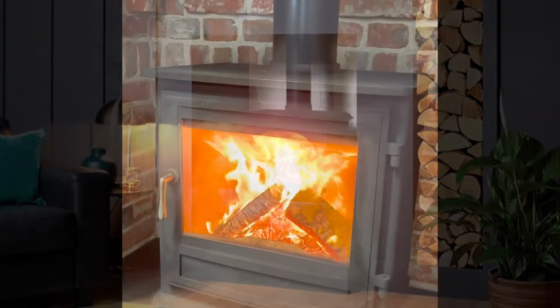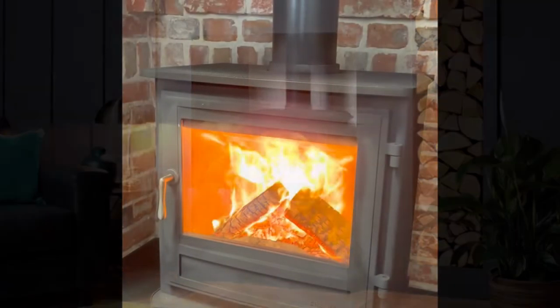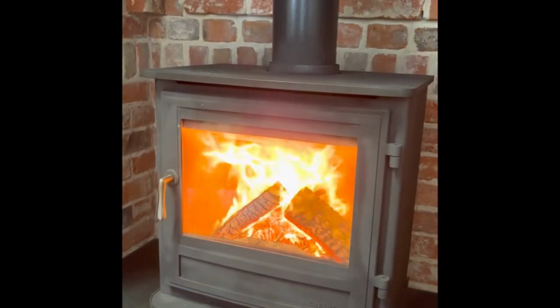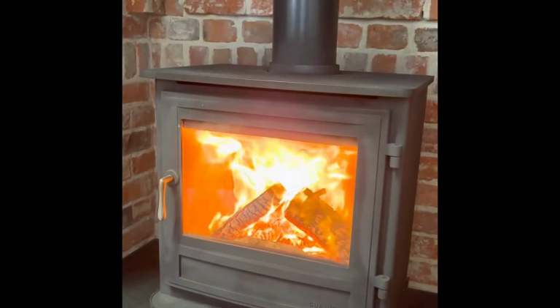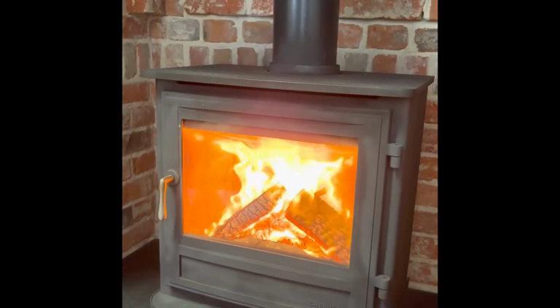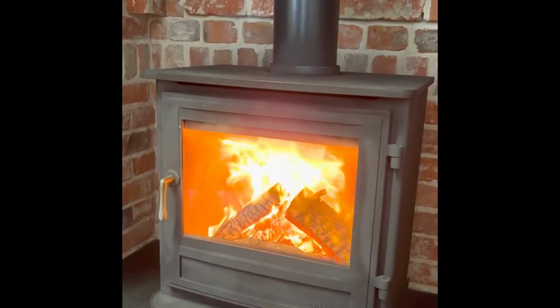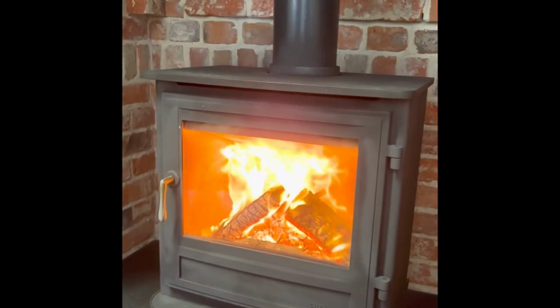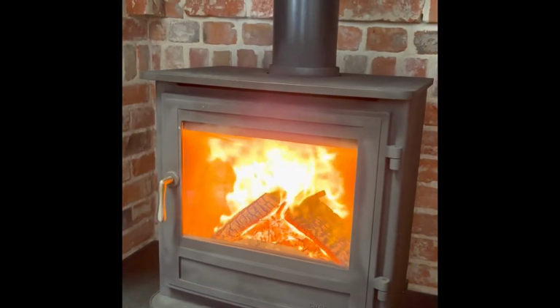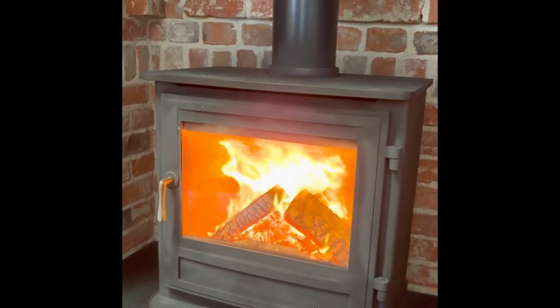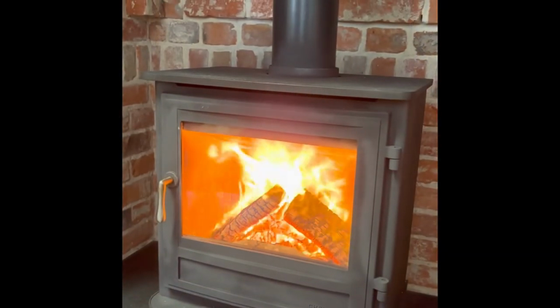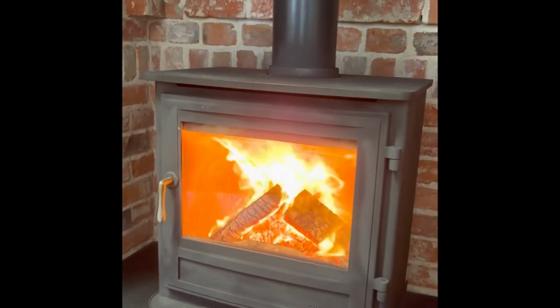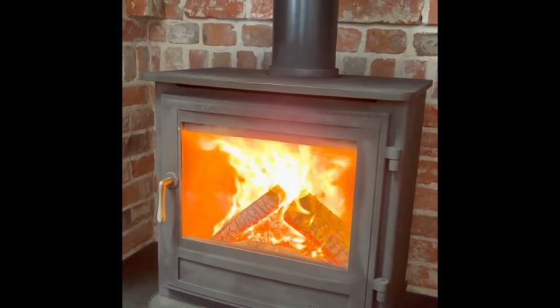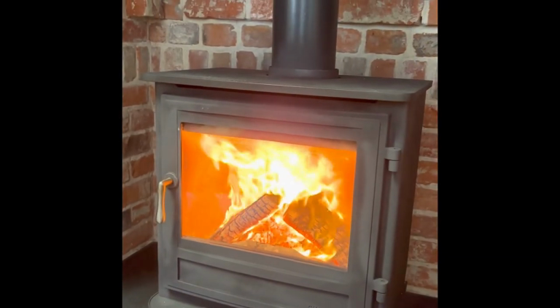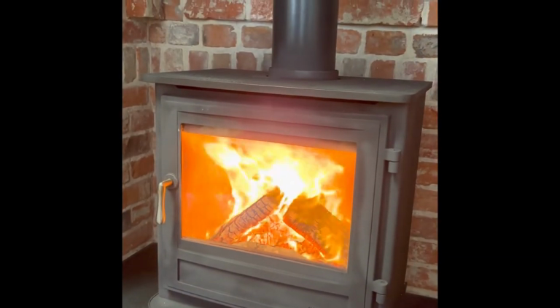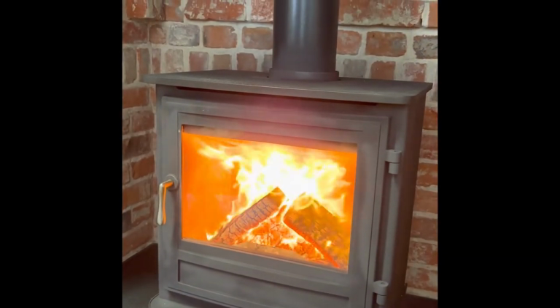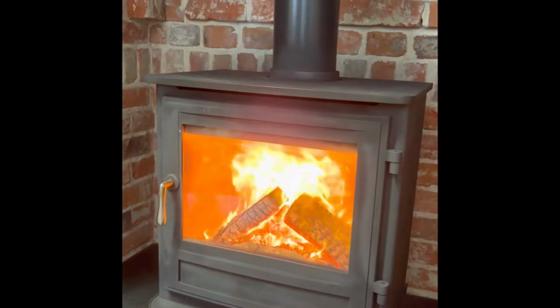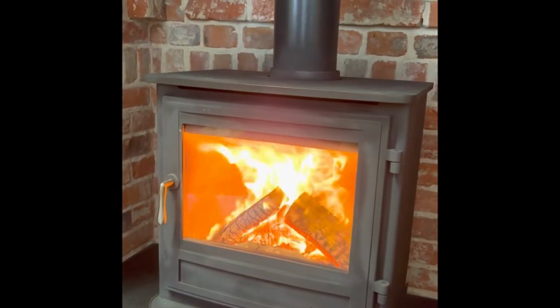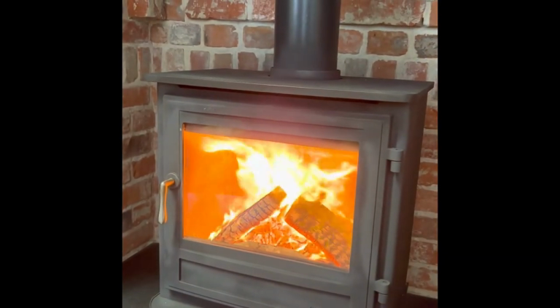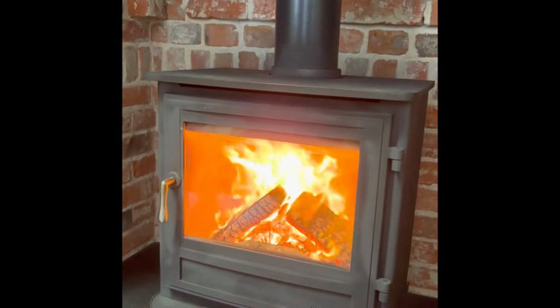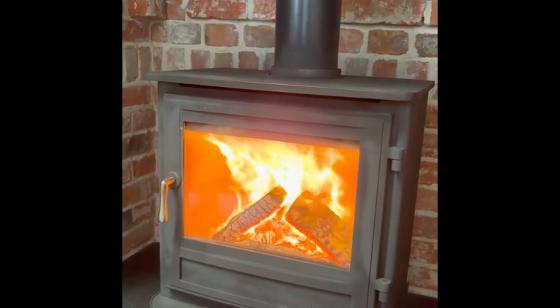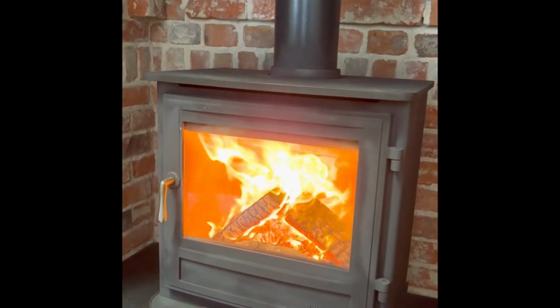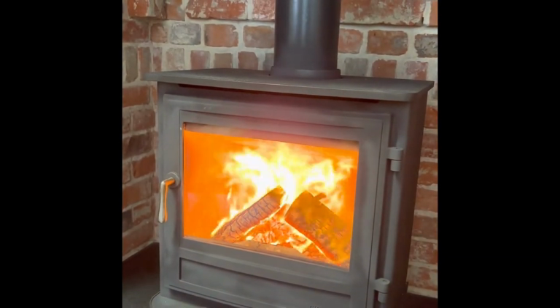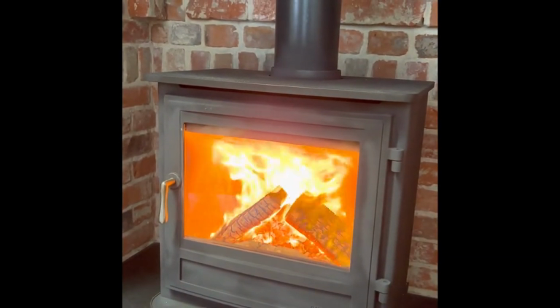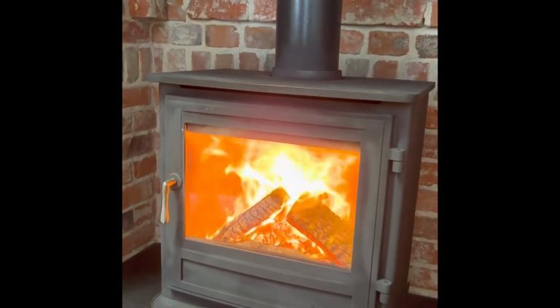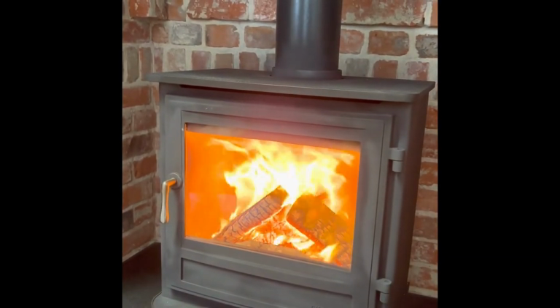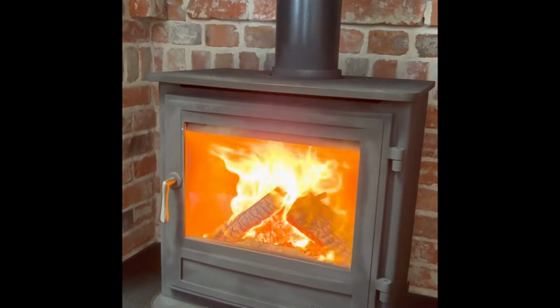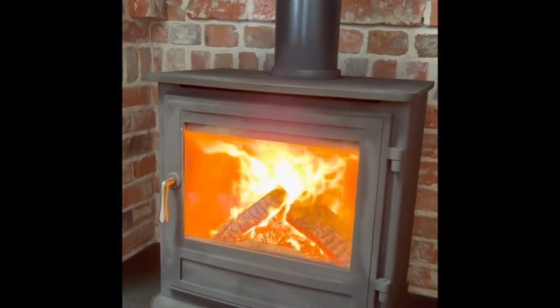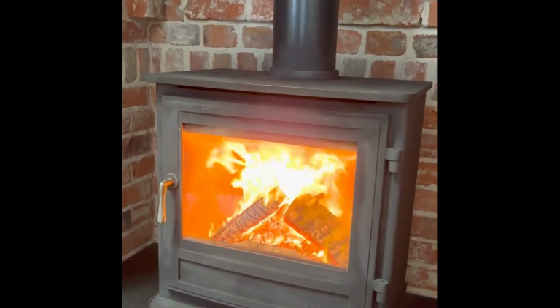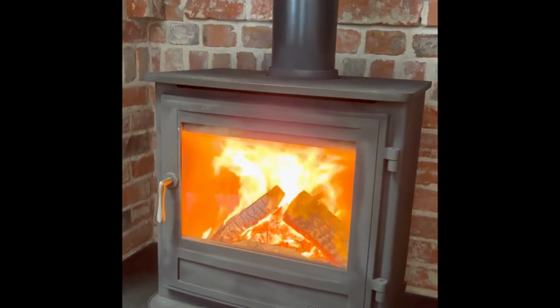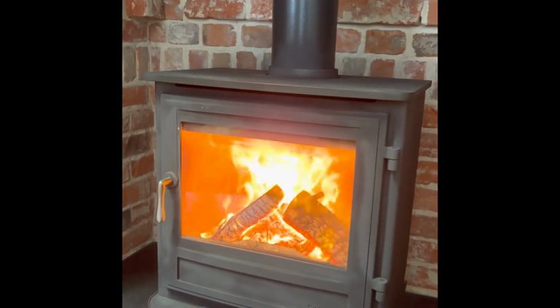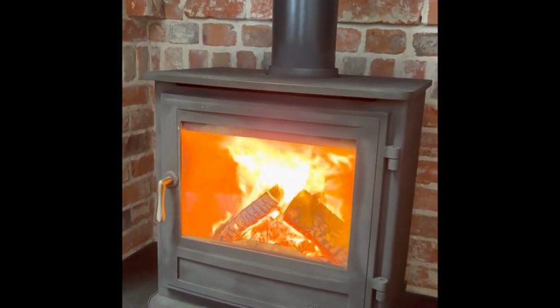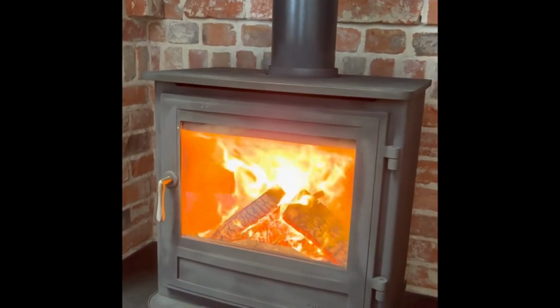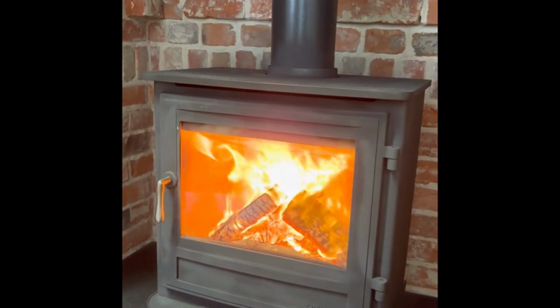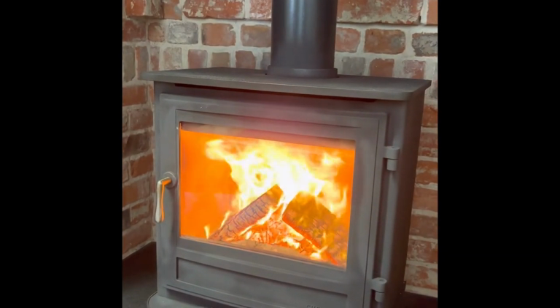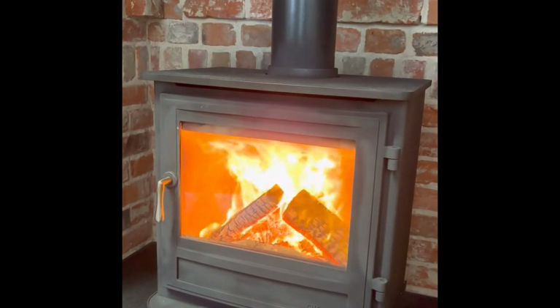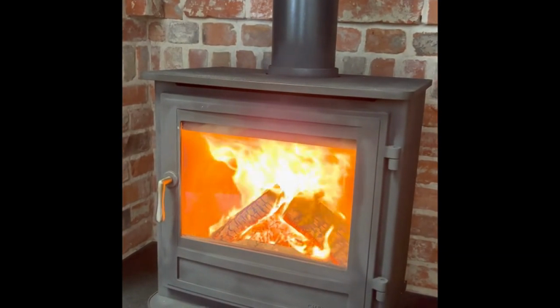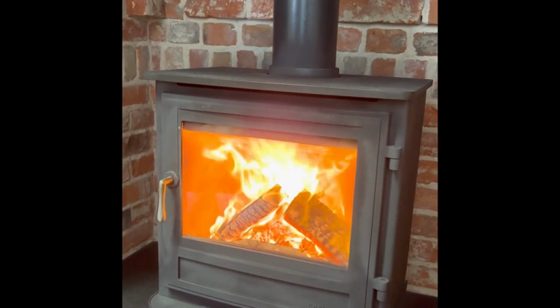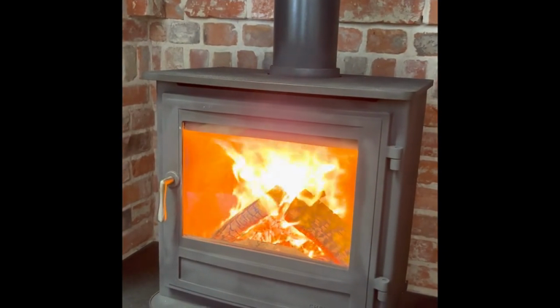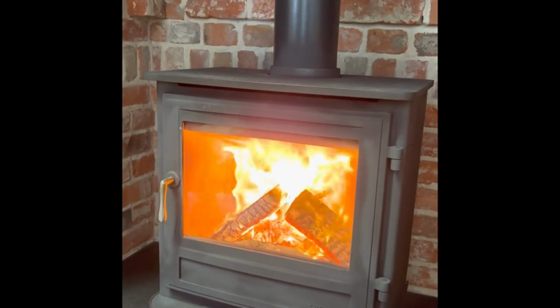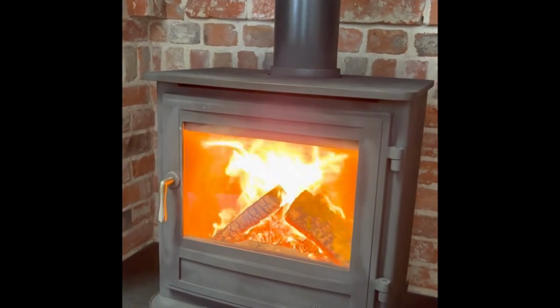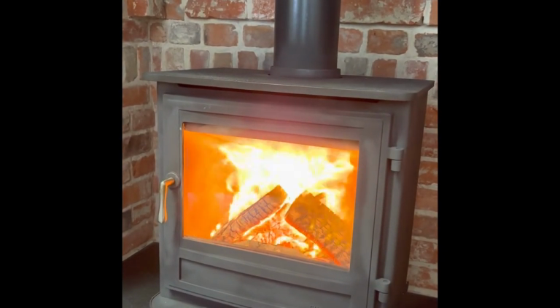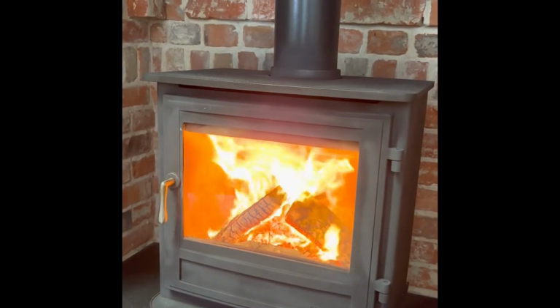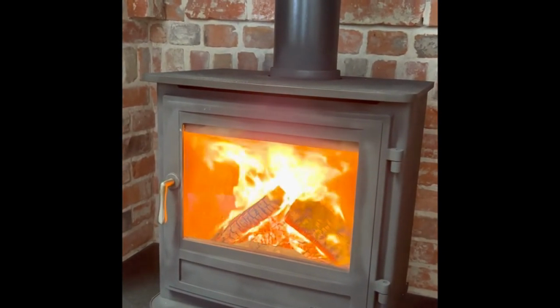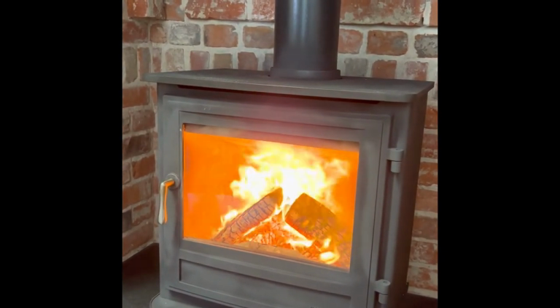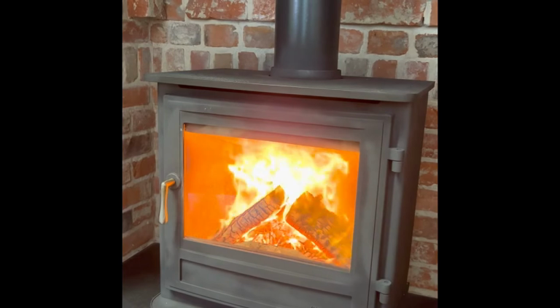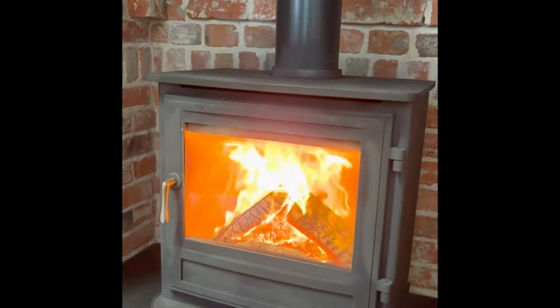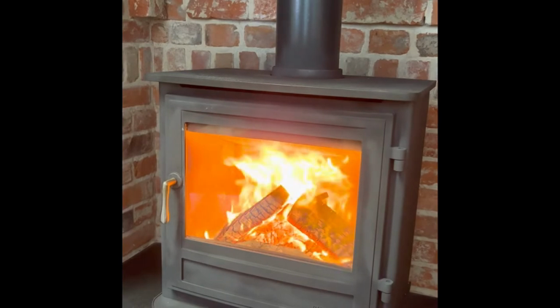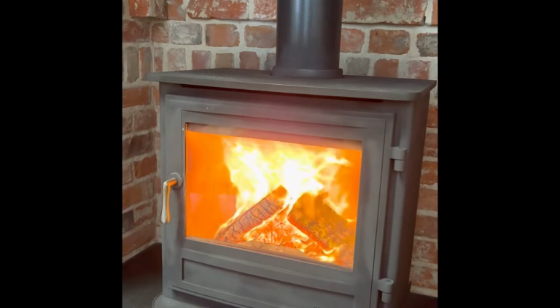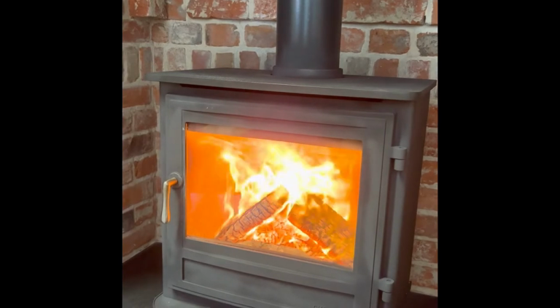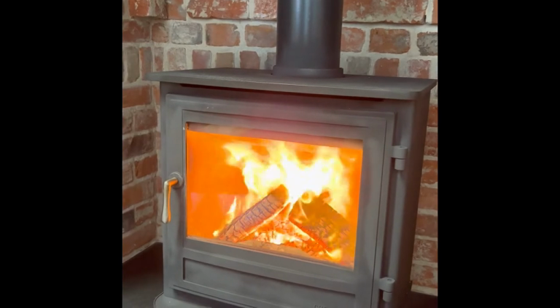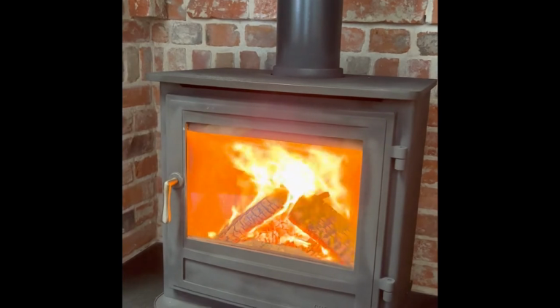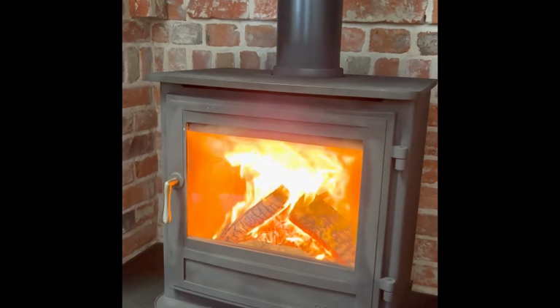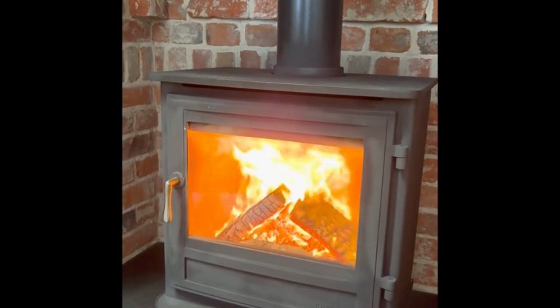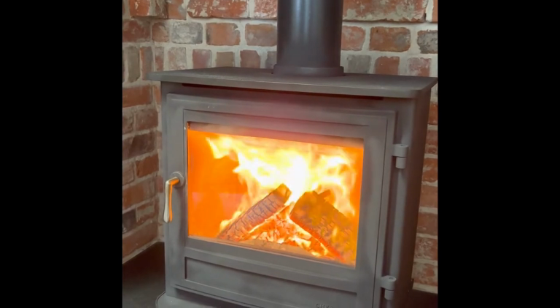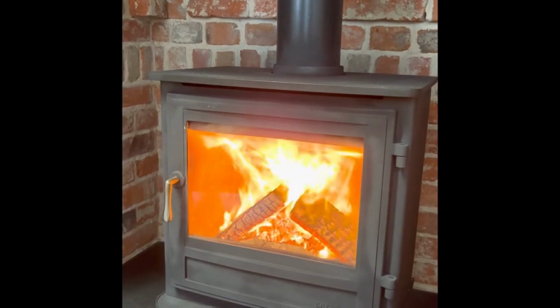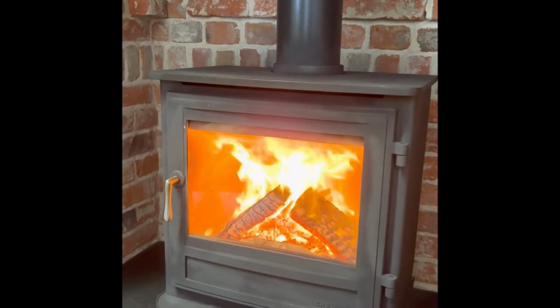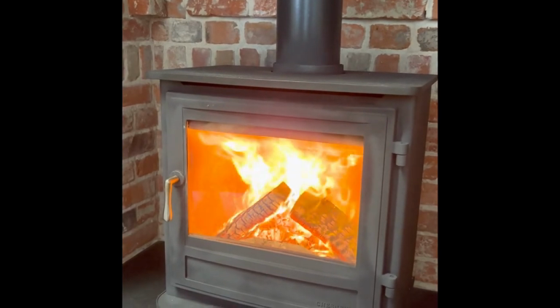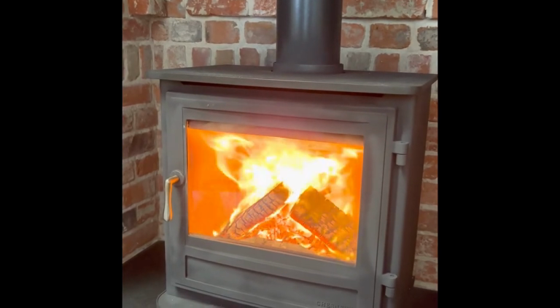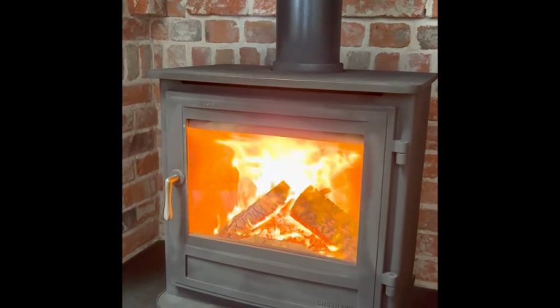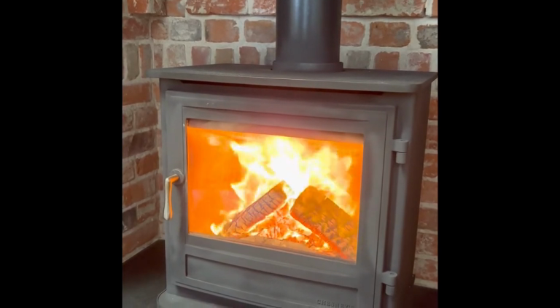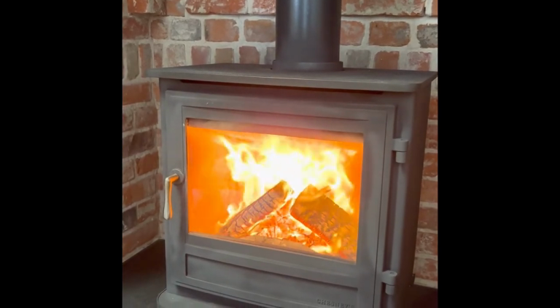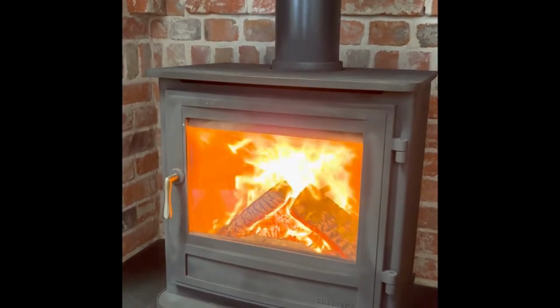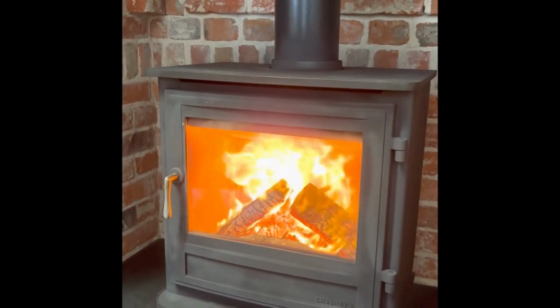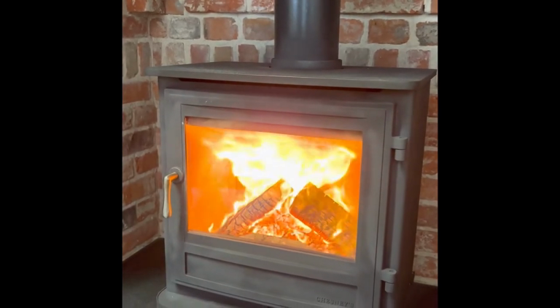Hello there, it's Tim again from T&J Coal at Fairham. Just a little update video on wood burning stoves we've got in the showroom.